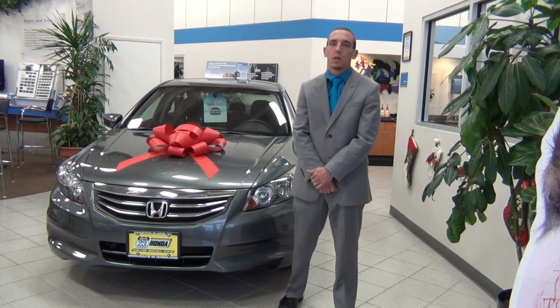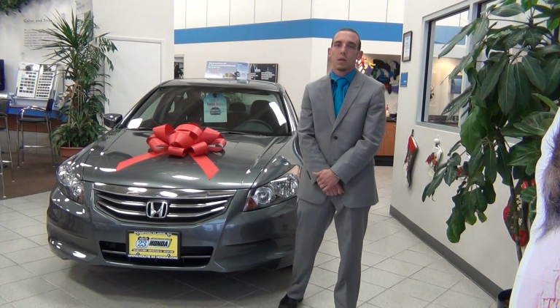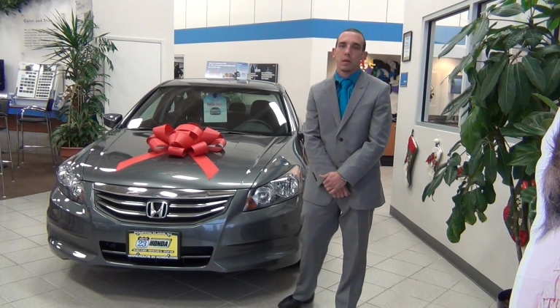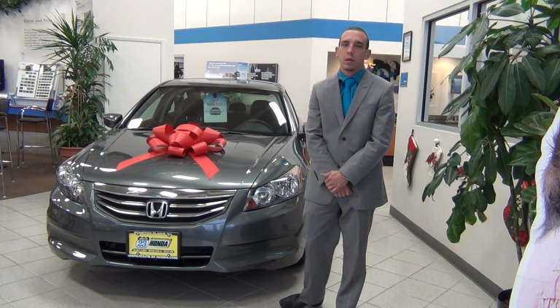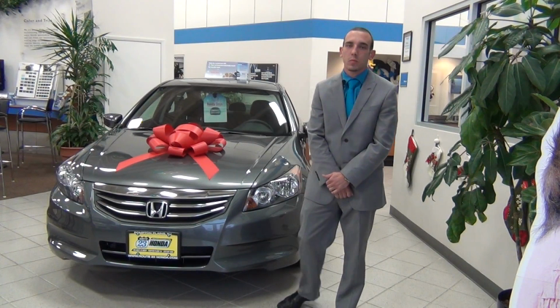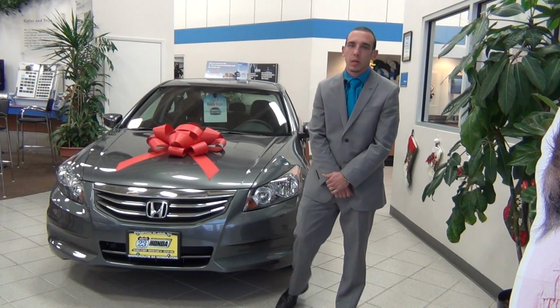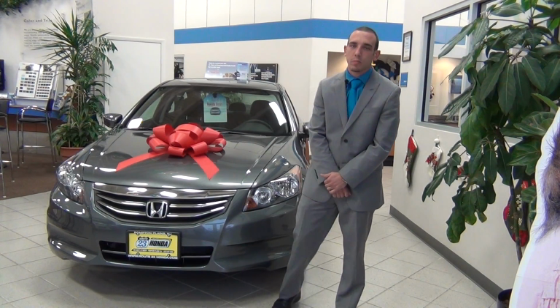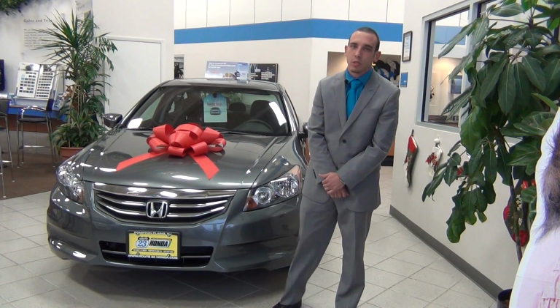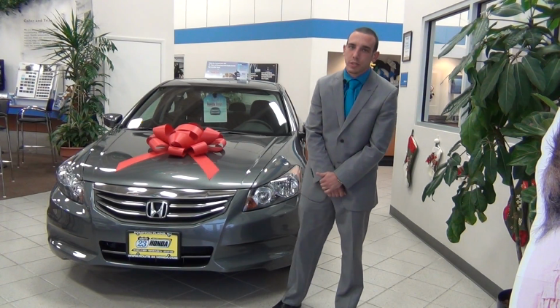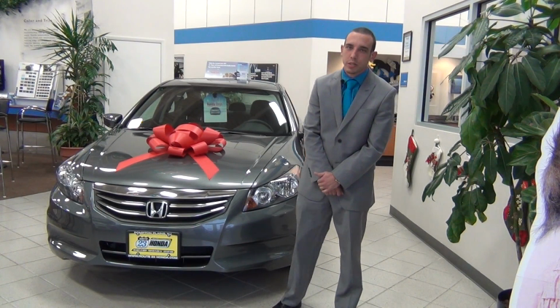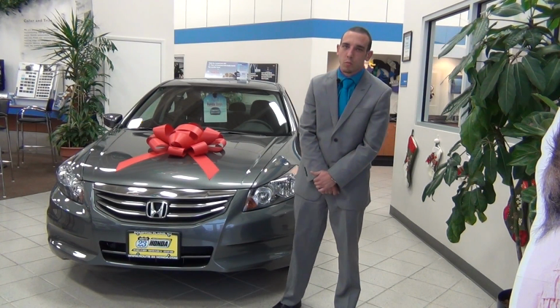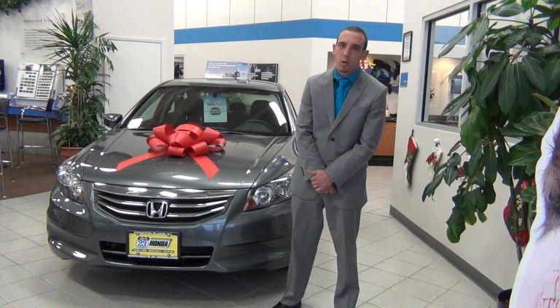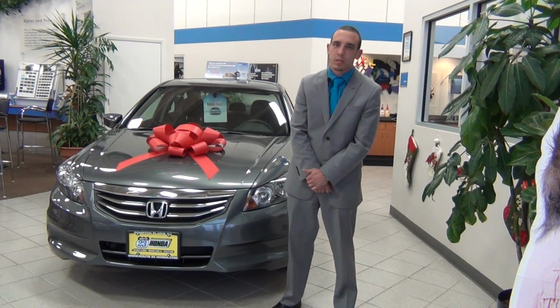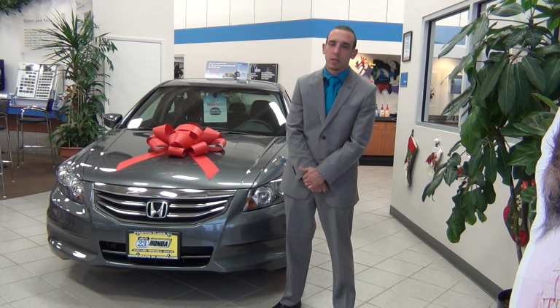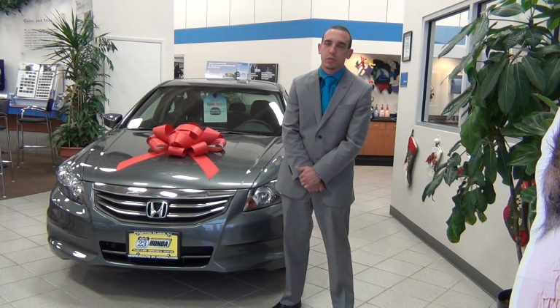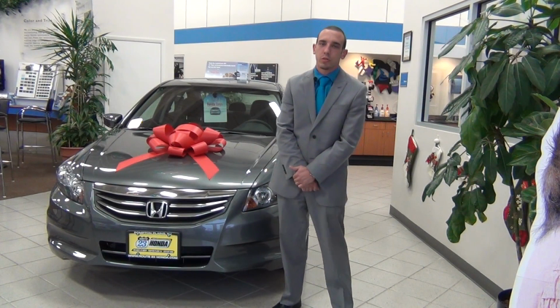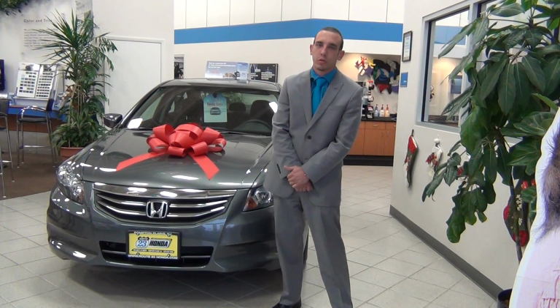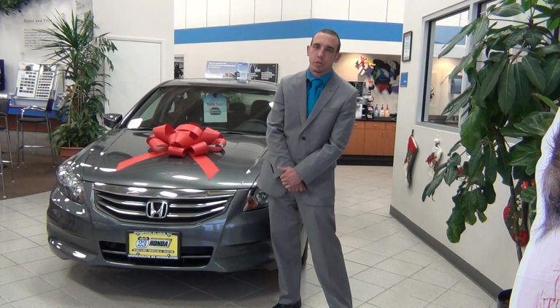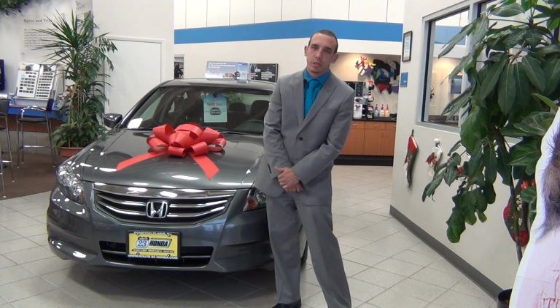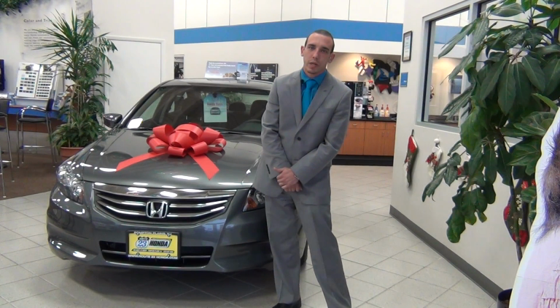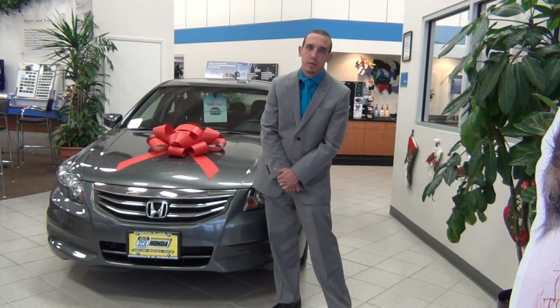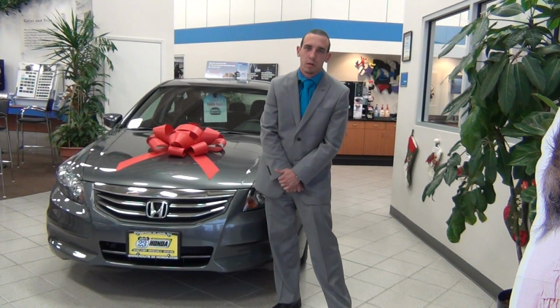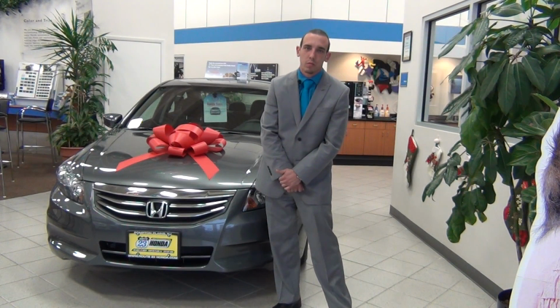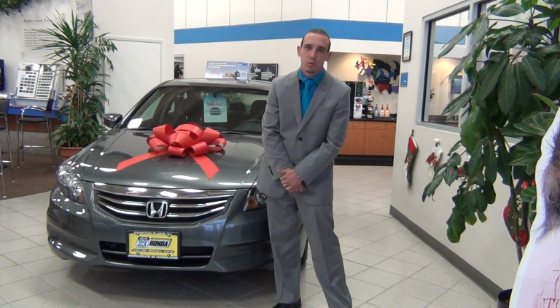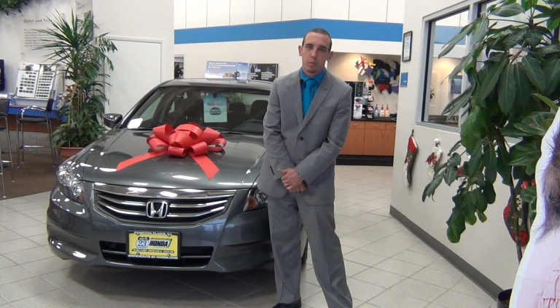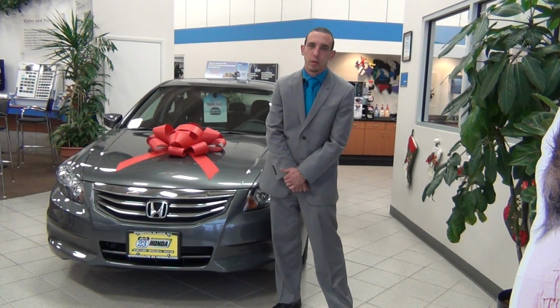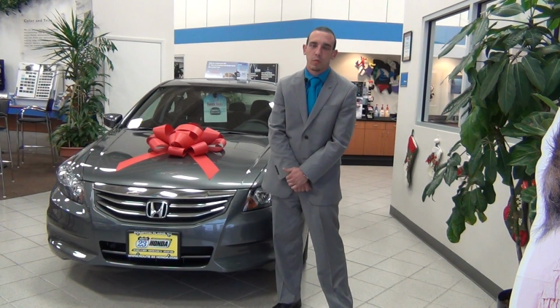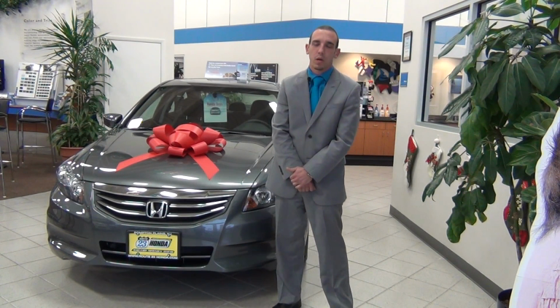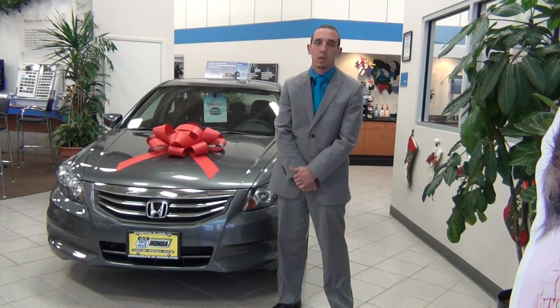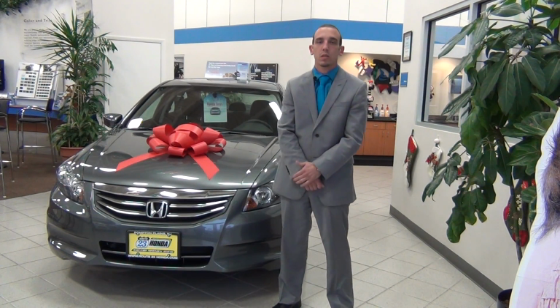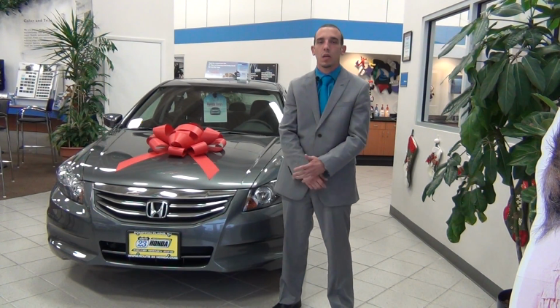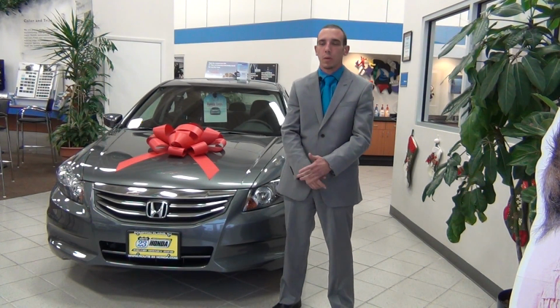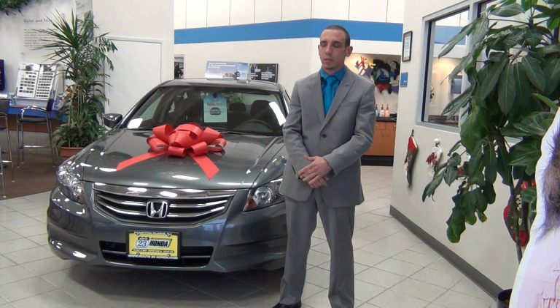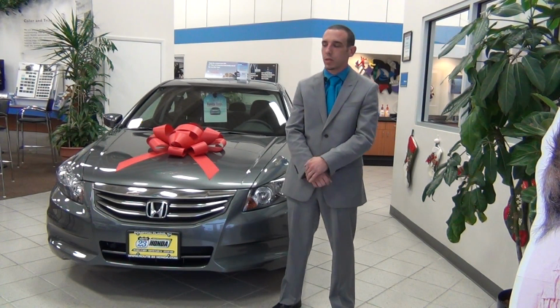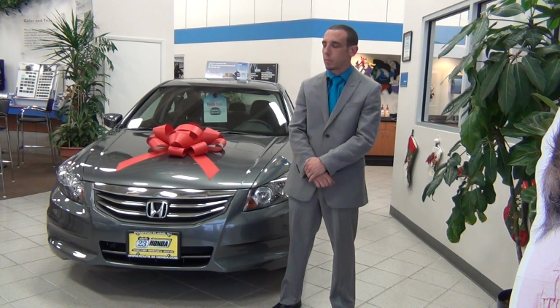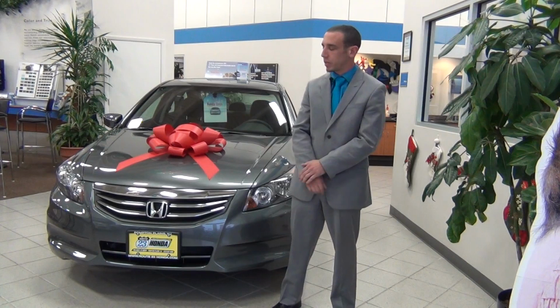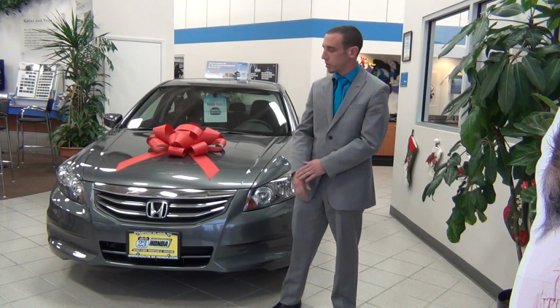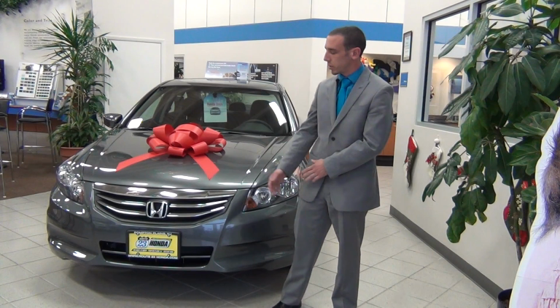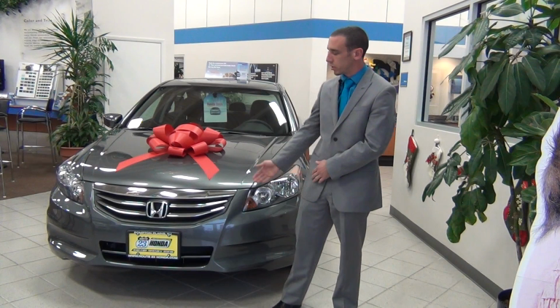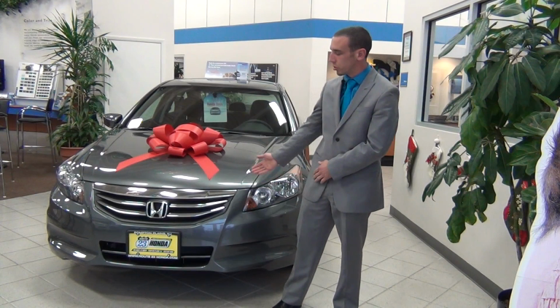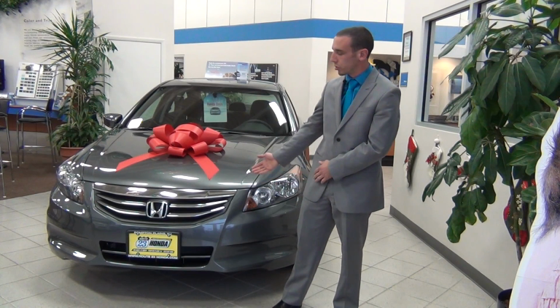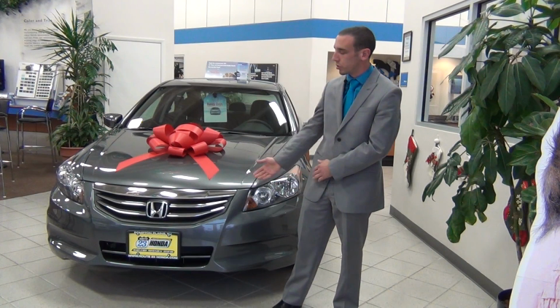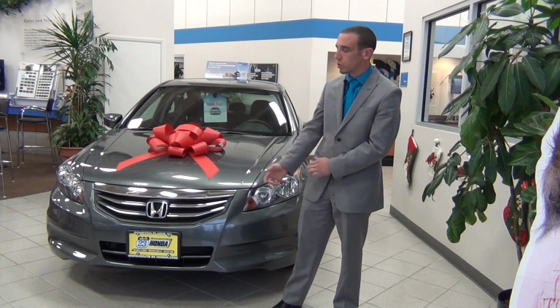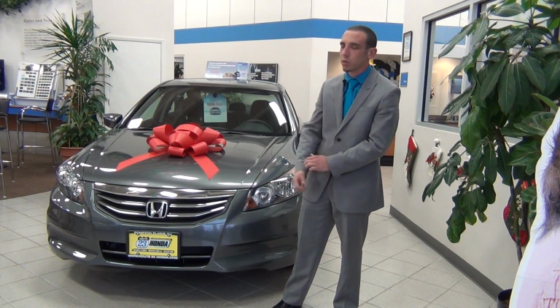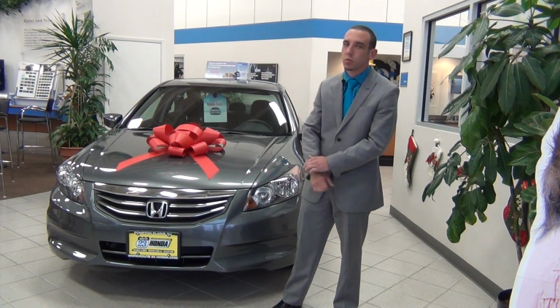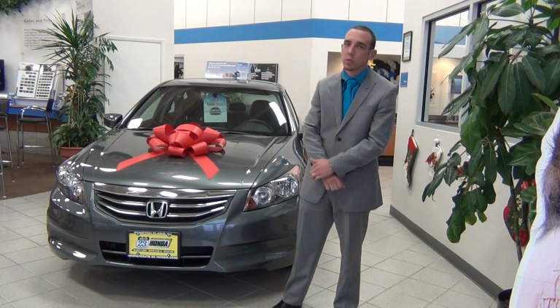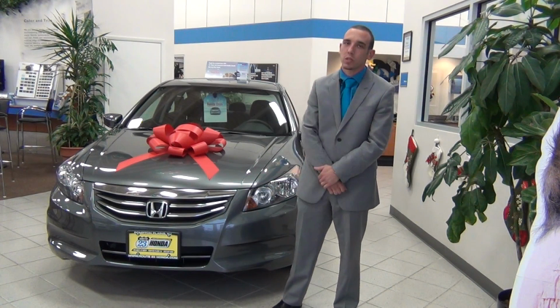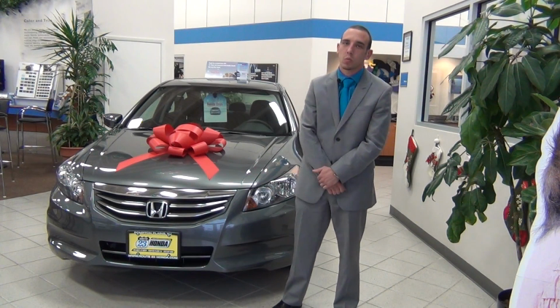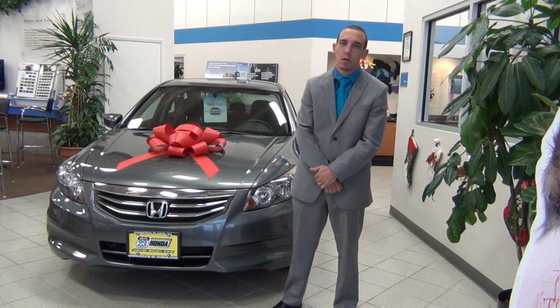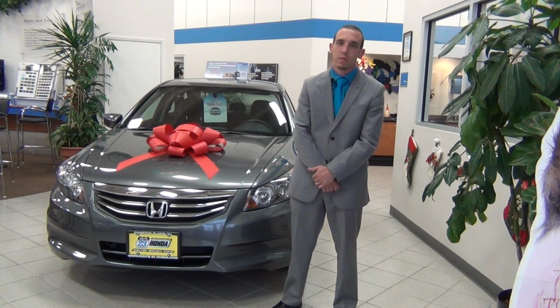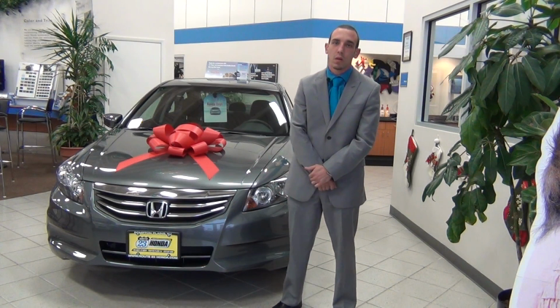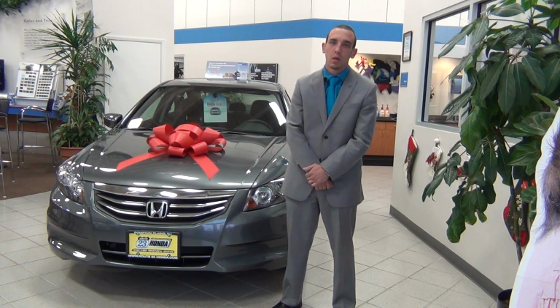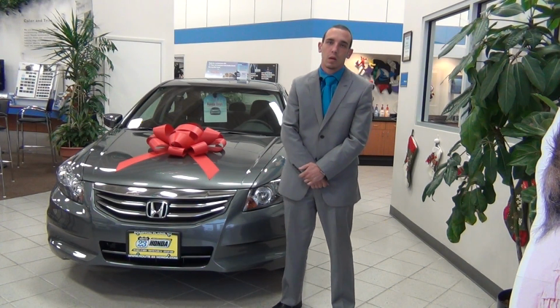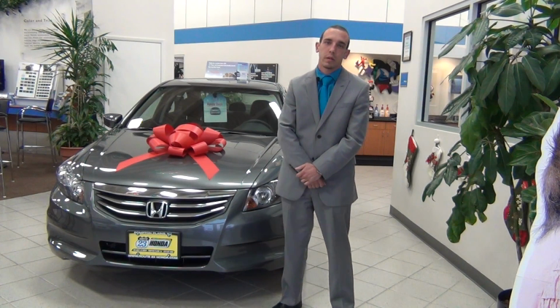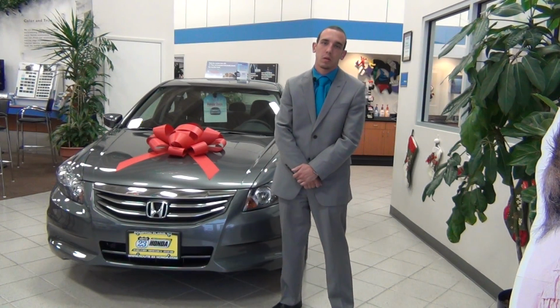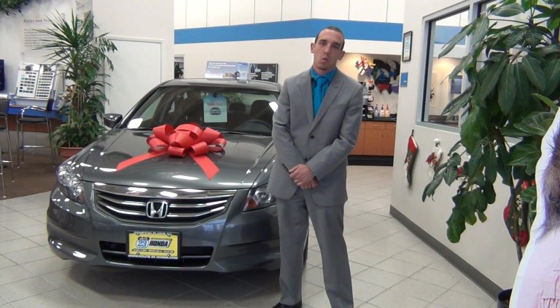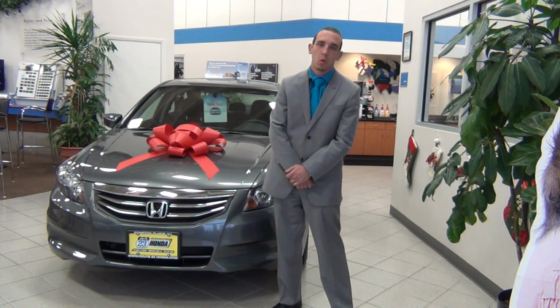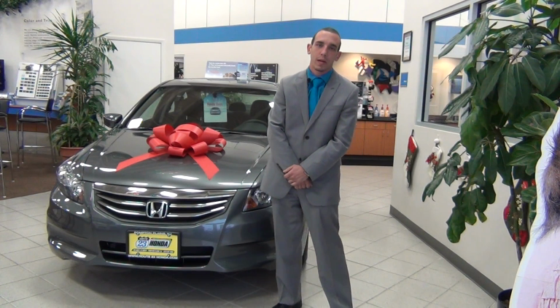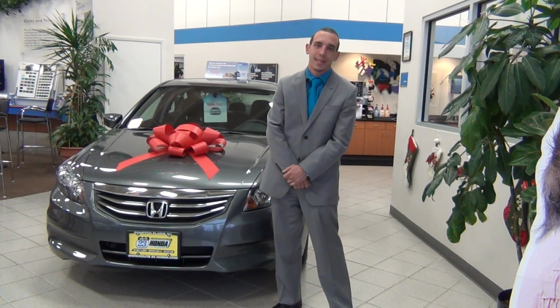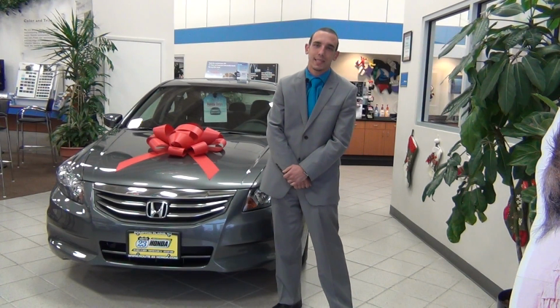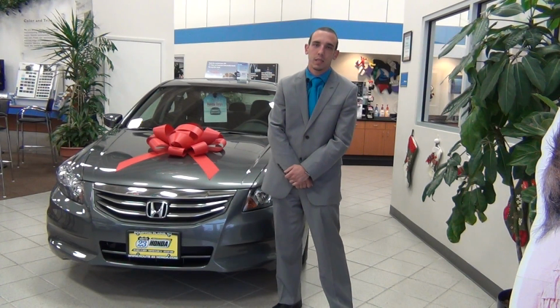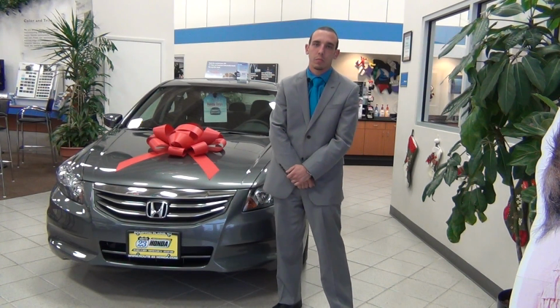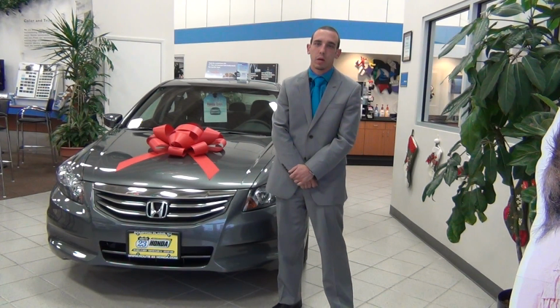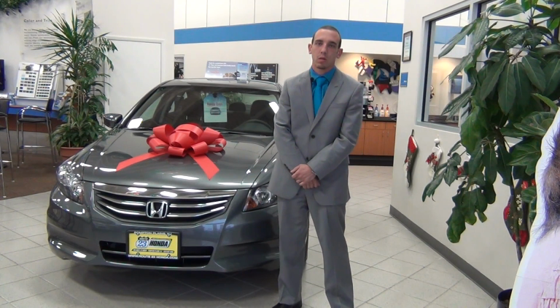Hey guys, my name is JJ. I'm one of the sales associates down here at Route 23 Honda. I came out today basically to introduce you to our 2012 Honda Accord SE model.